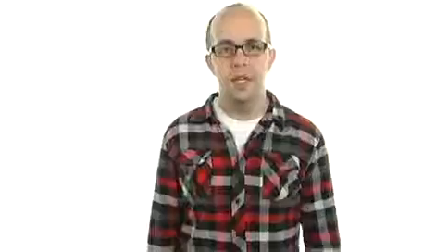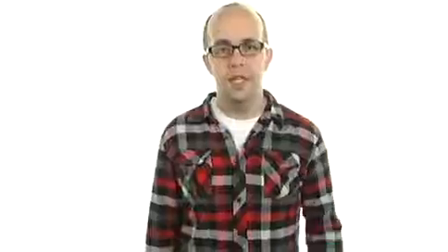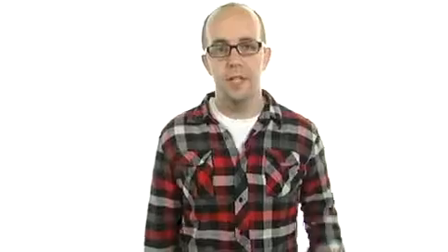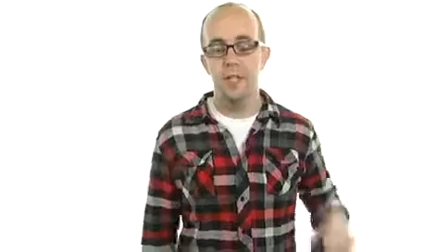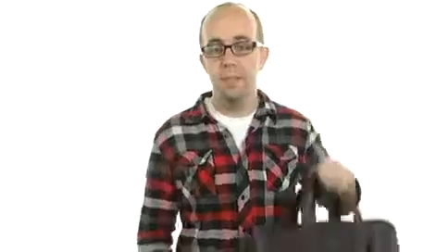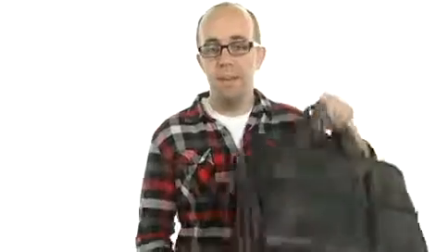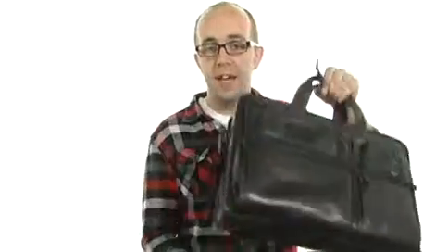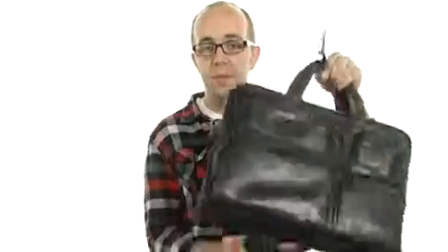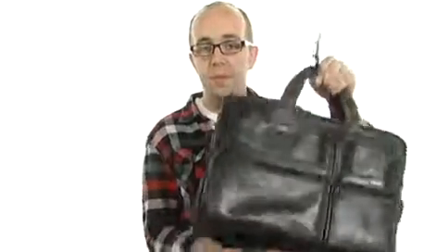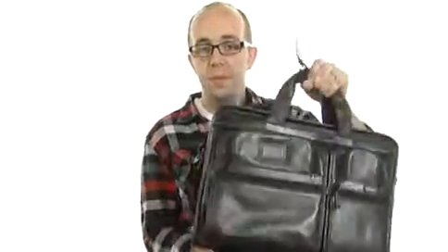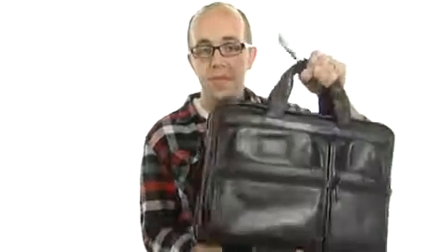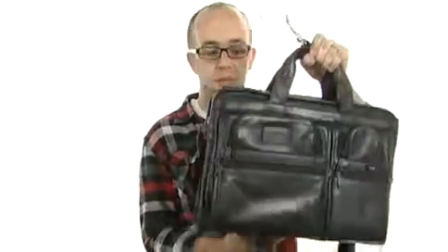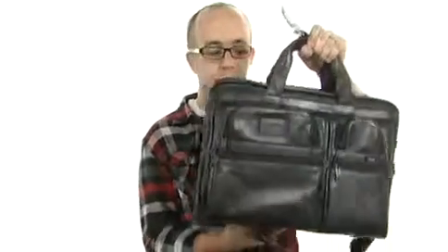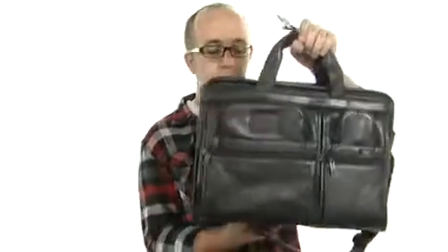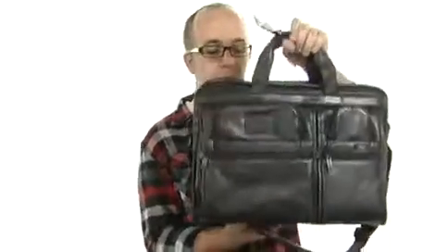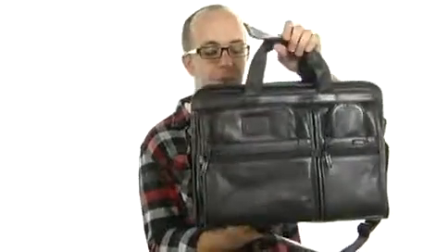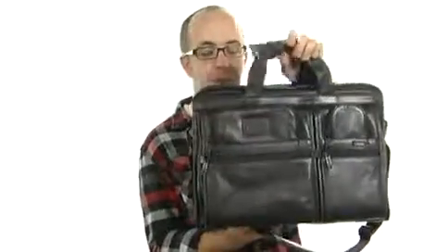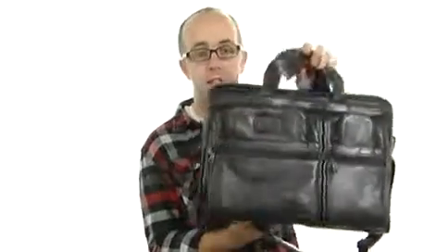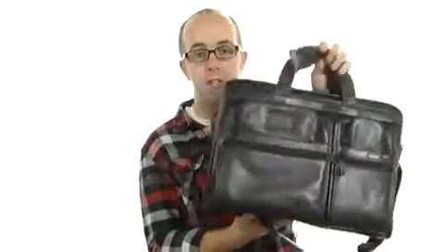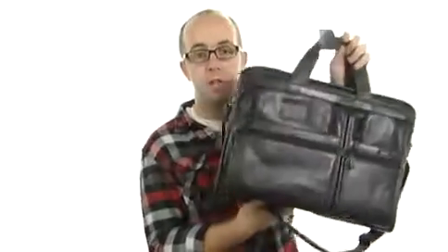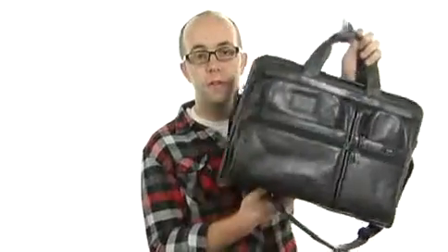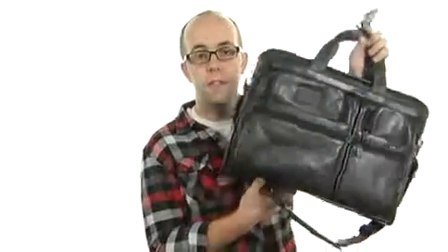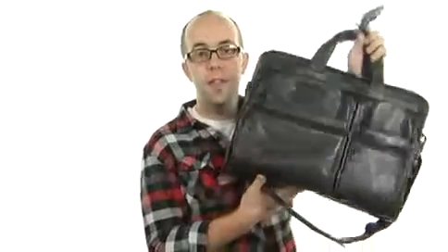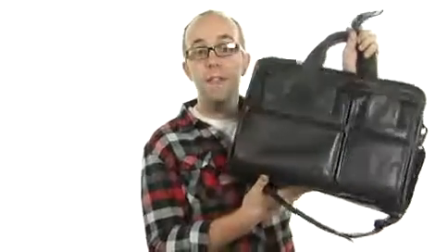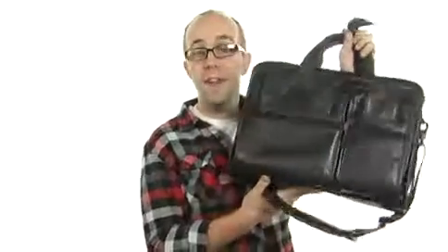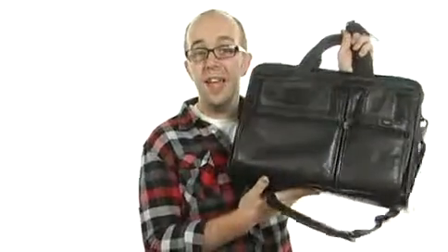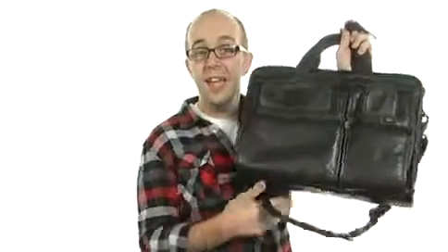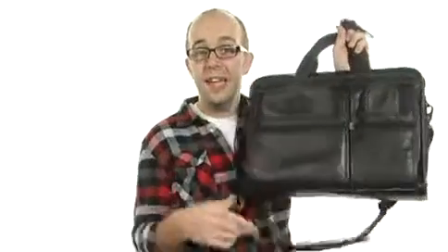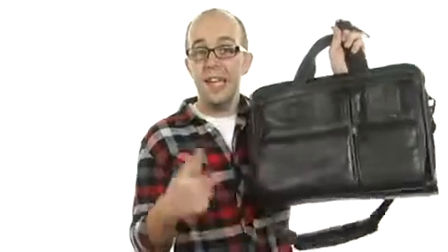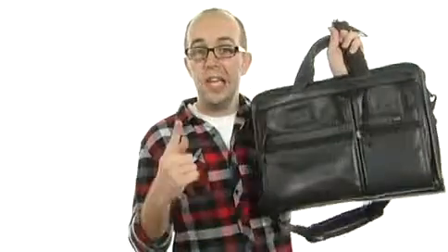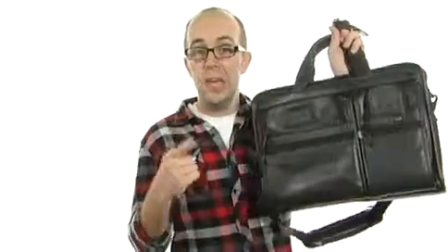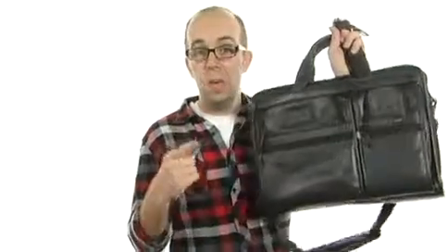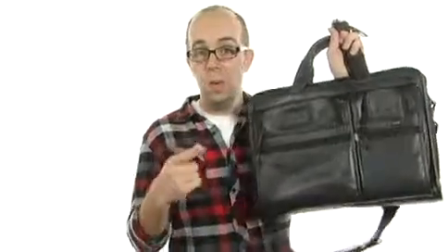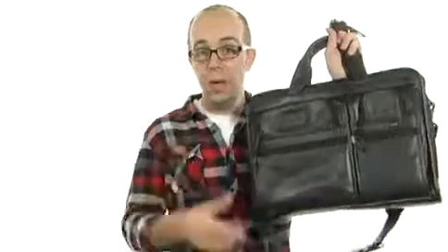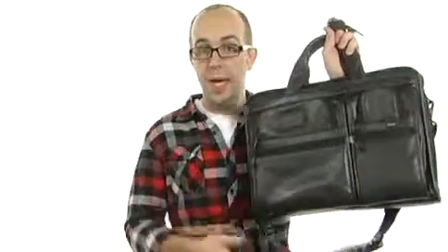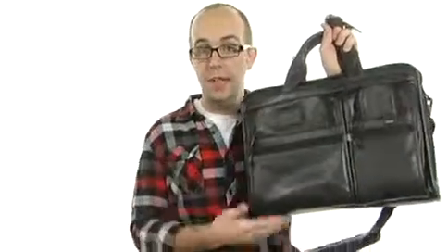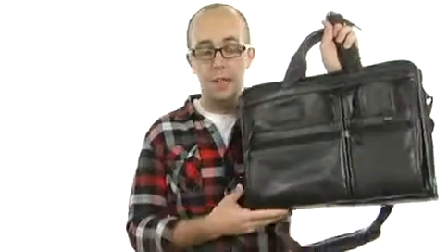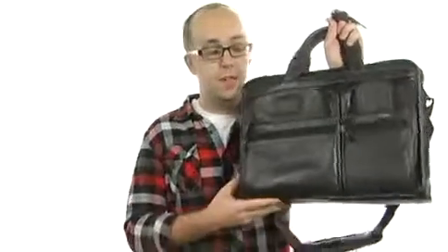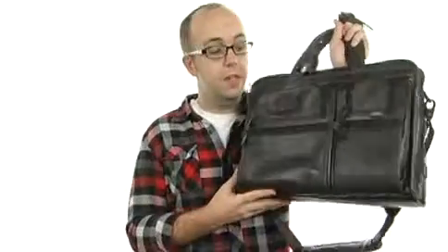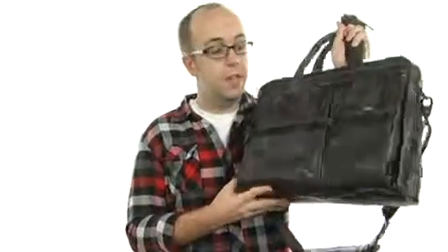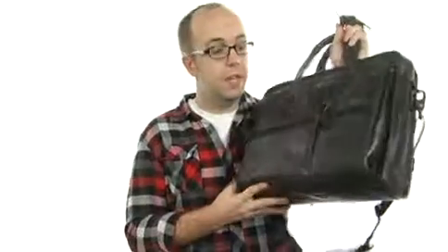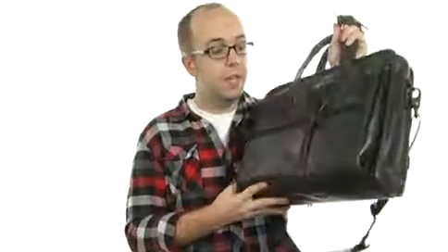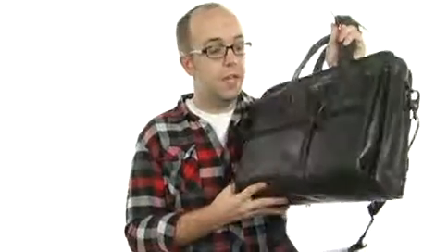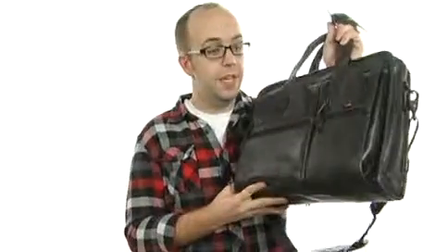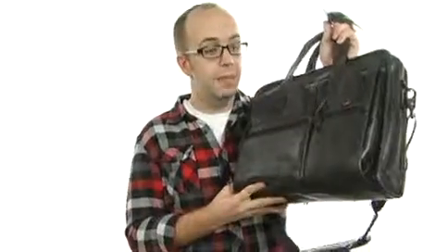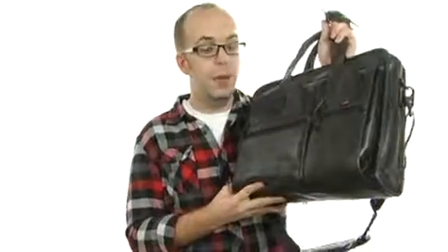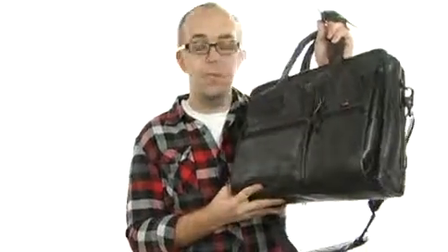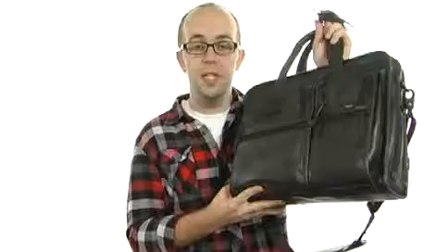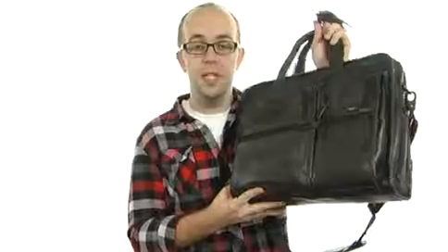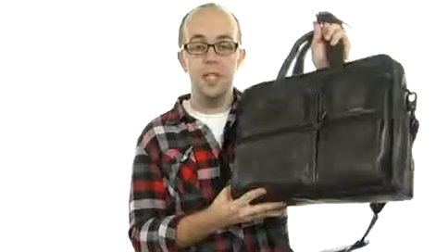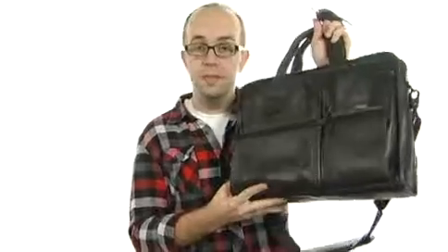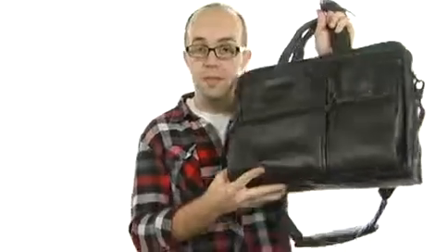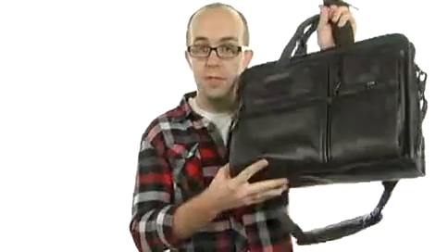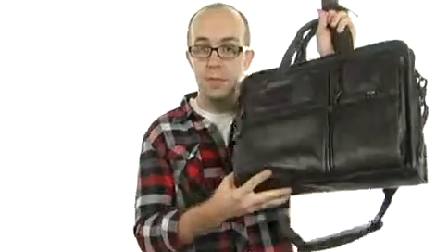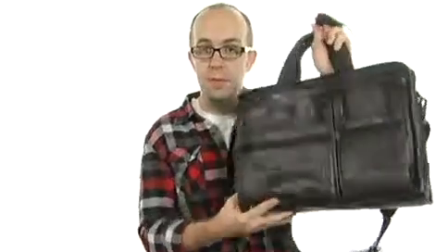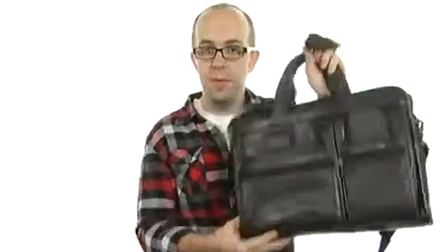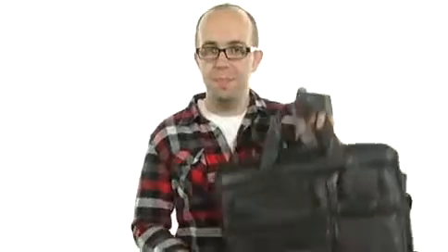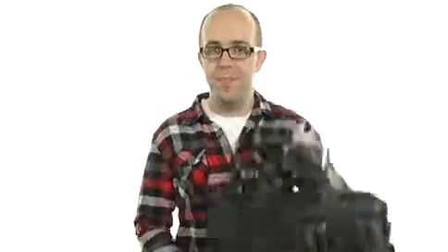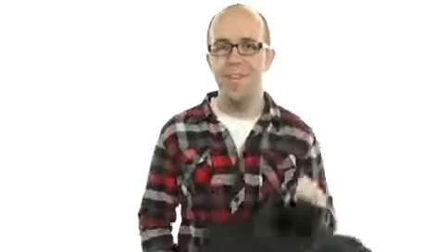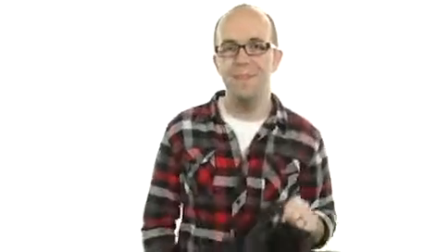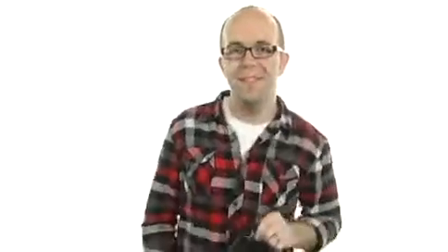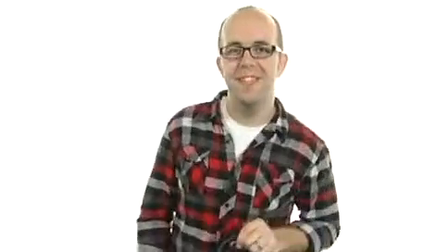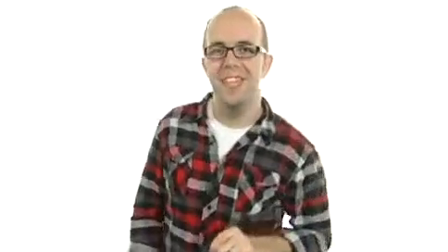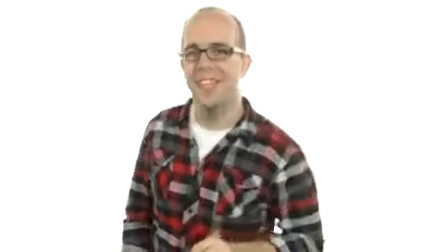This awesome bag from Tumi is going to be a great way to stow your stuff, go, look good, and keep it all protected. It's from Tumi — pick it up. See ya.